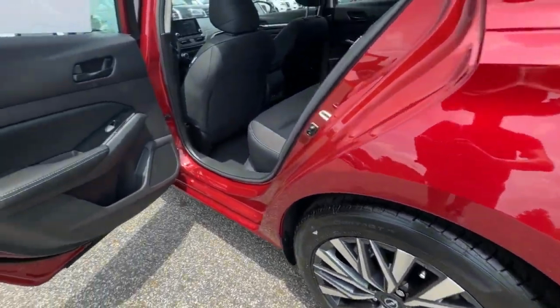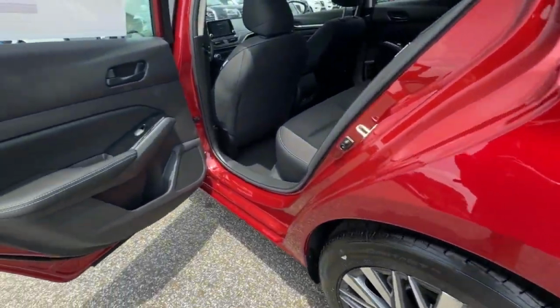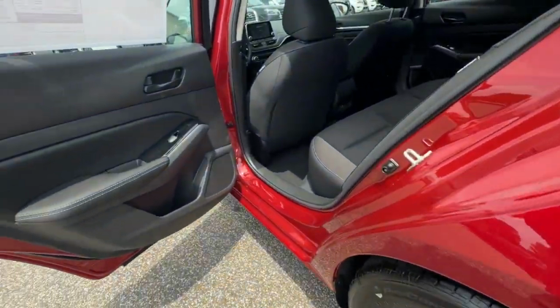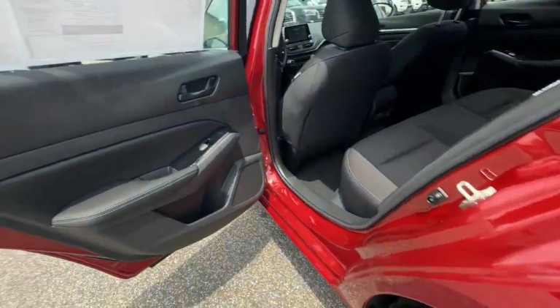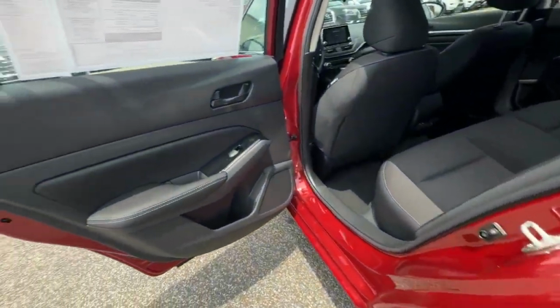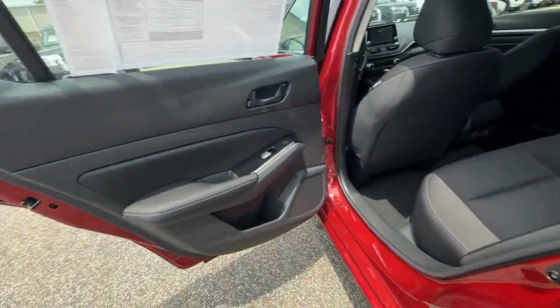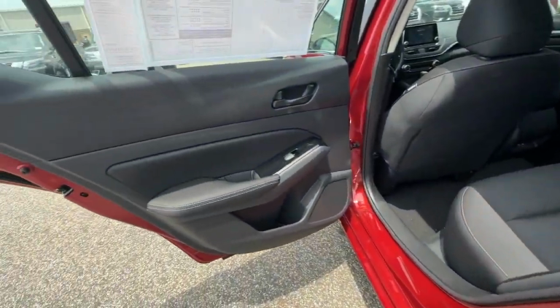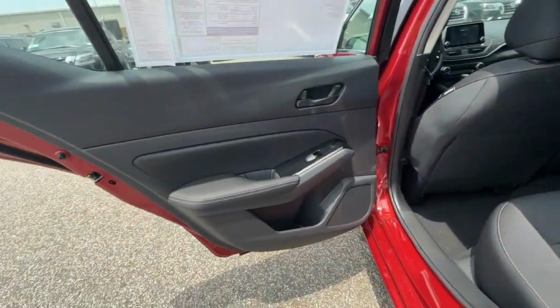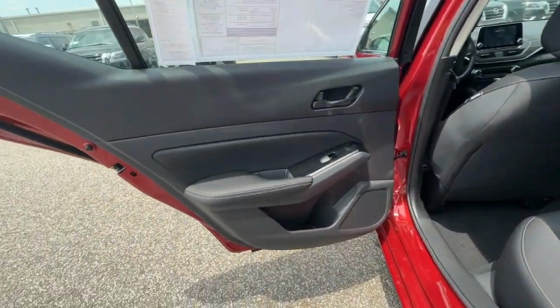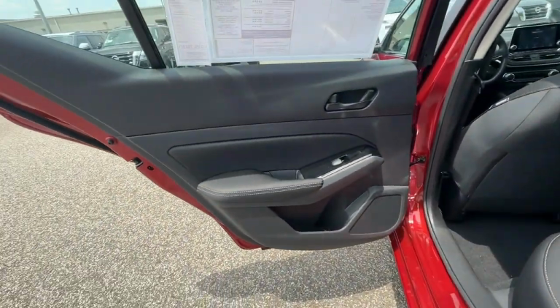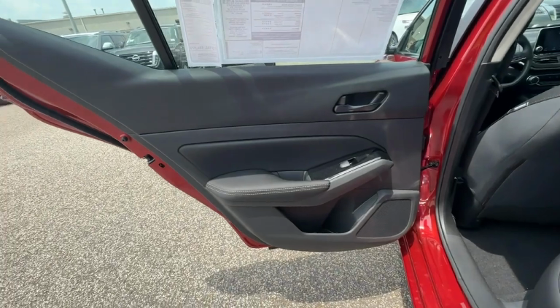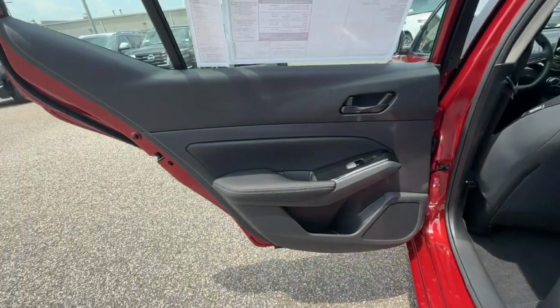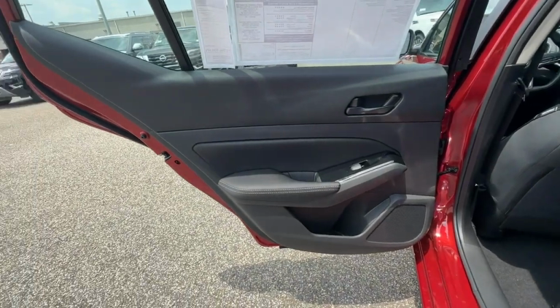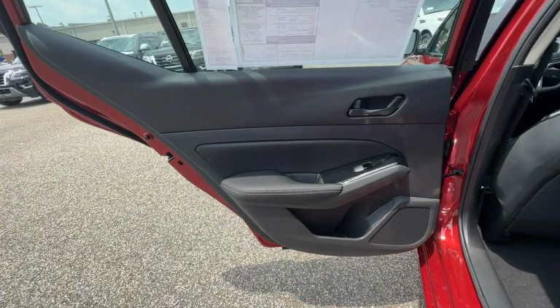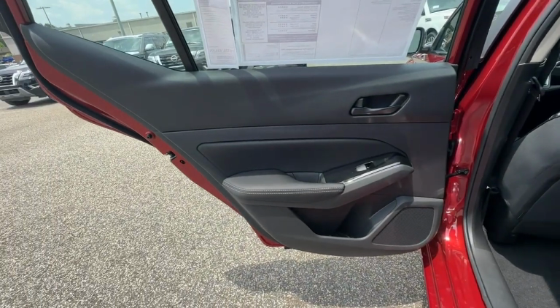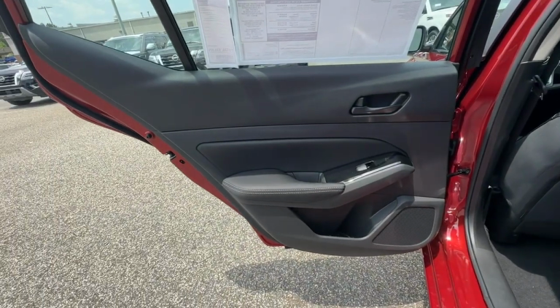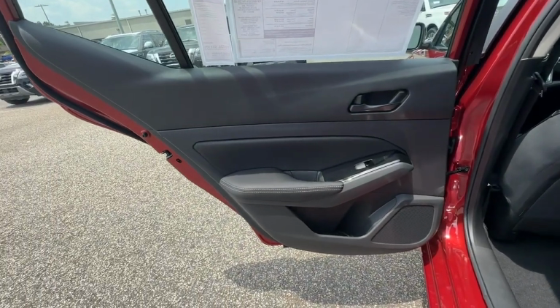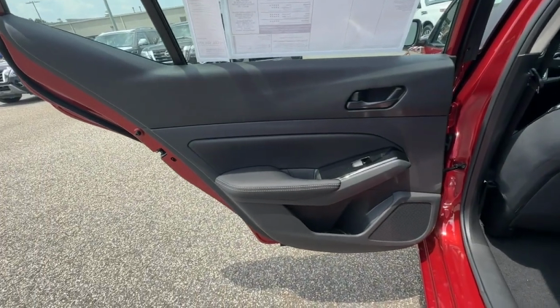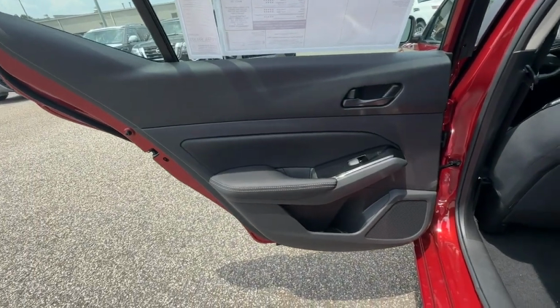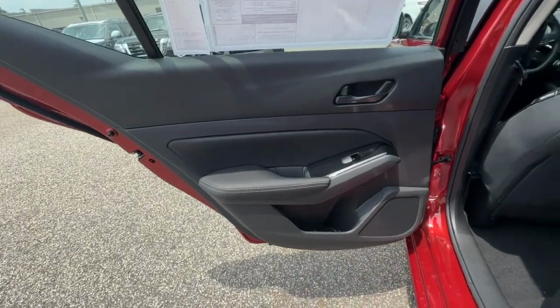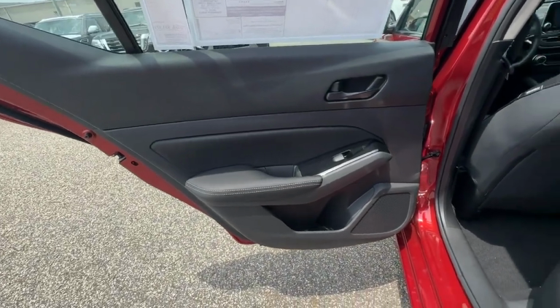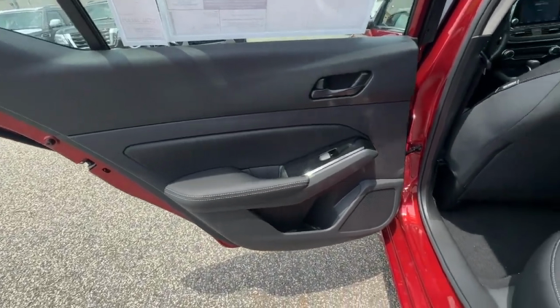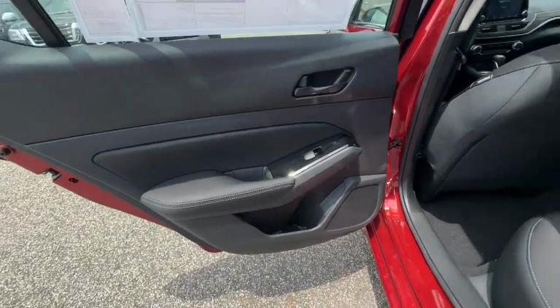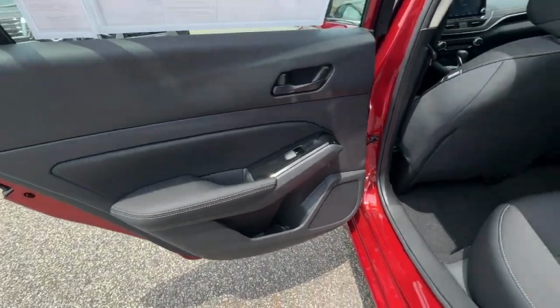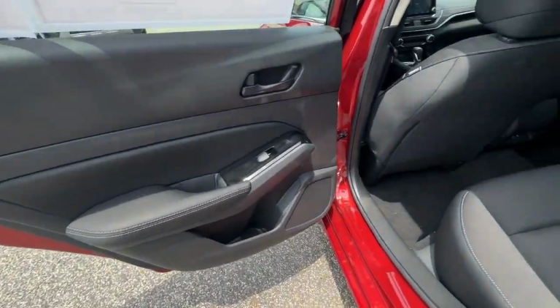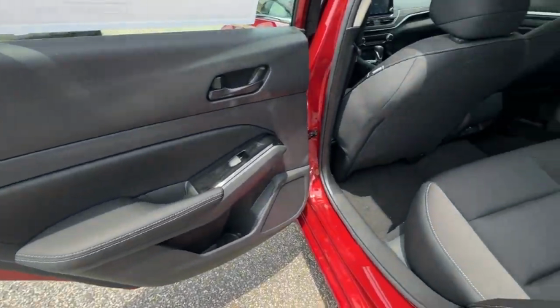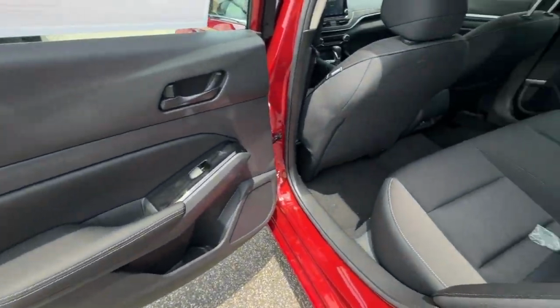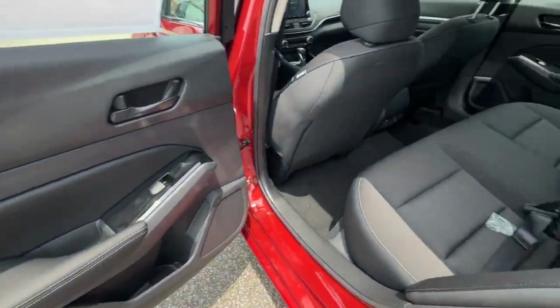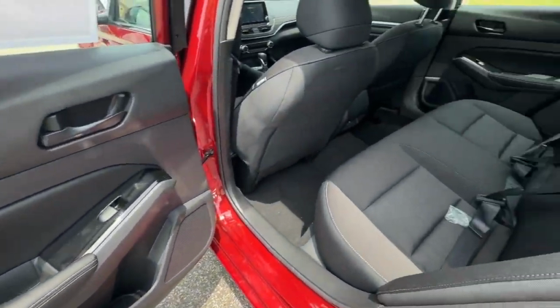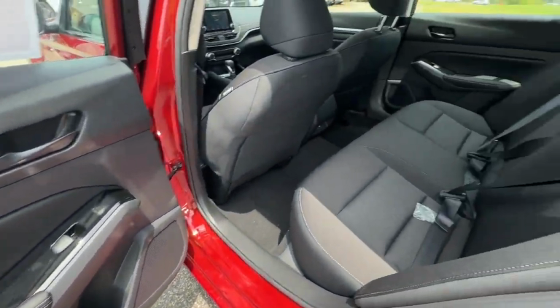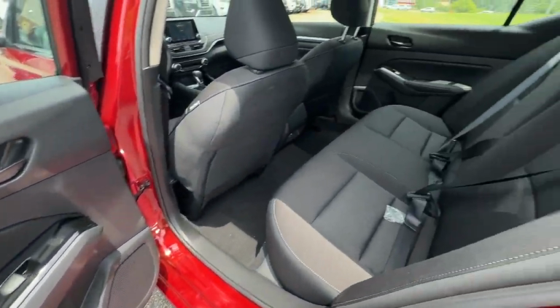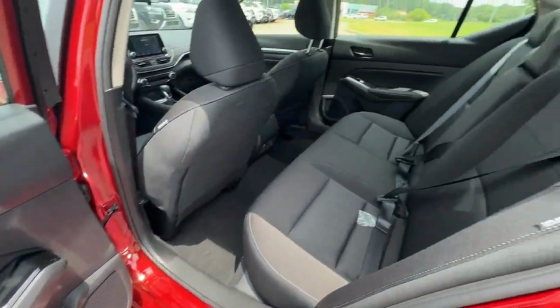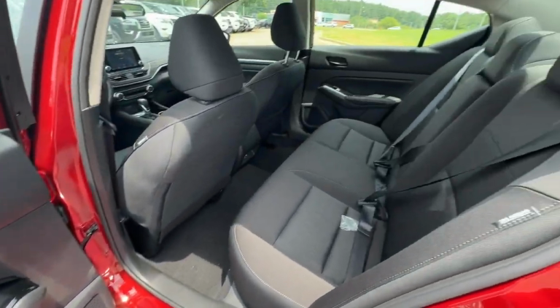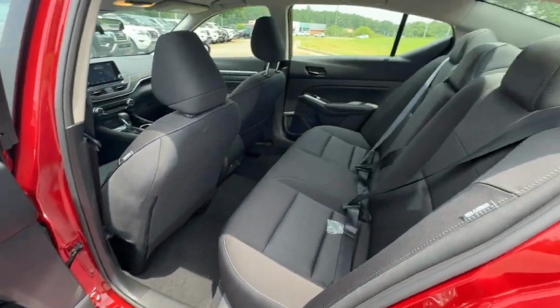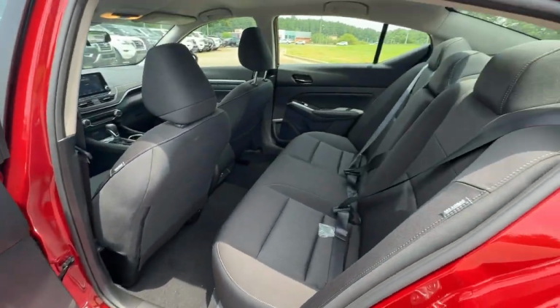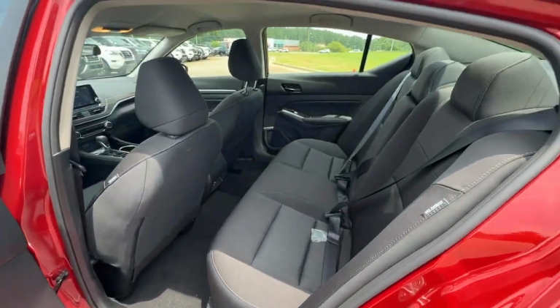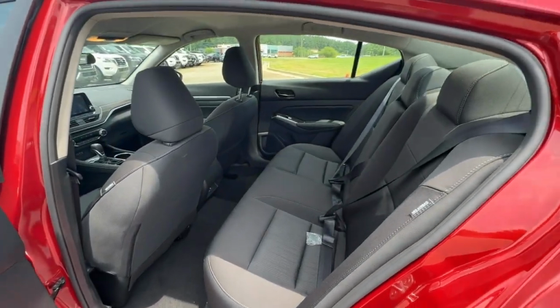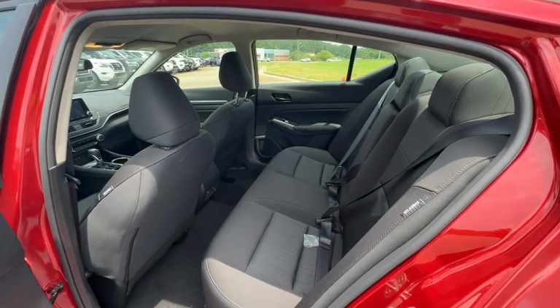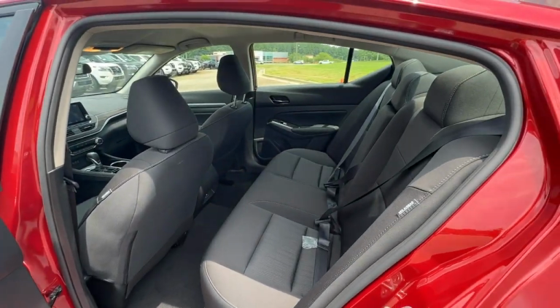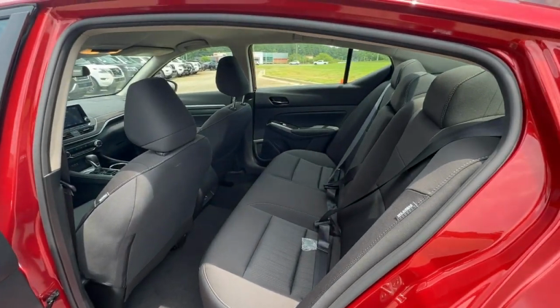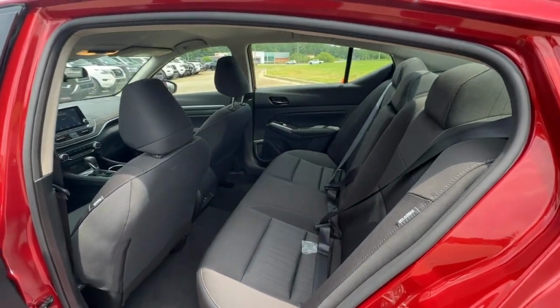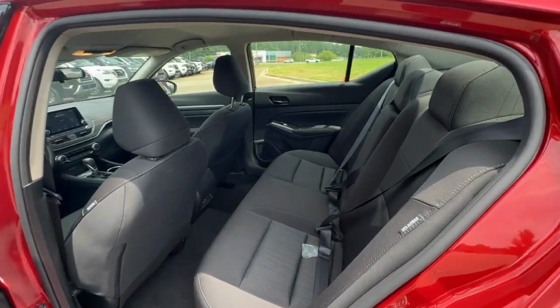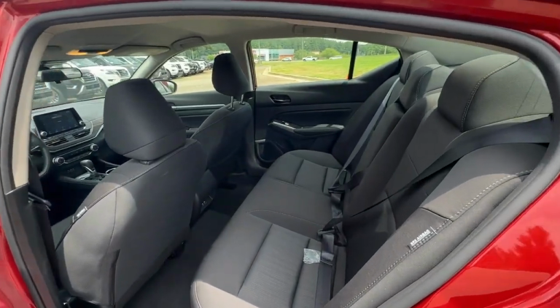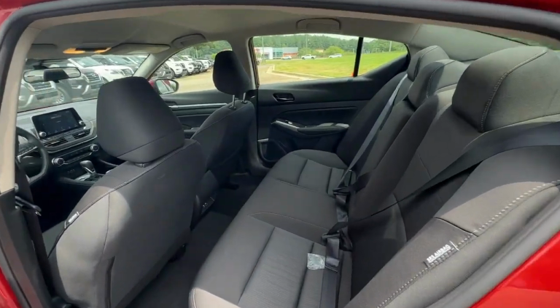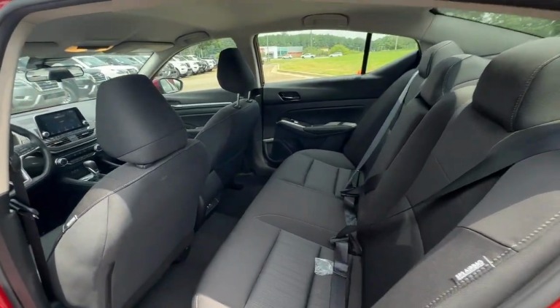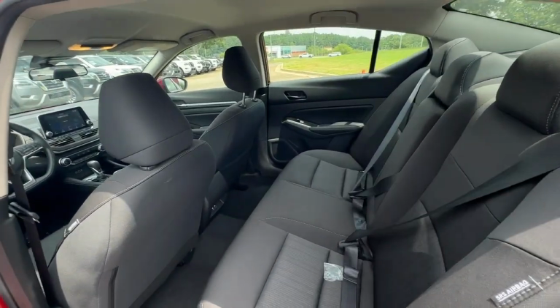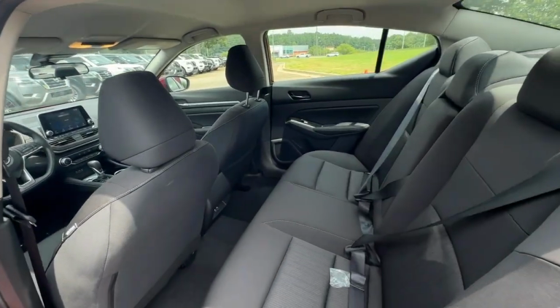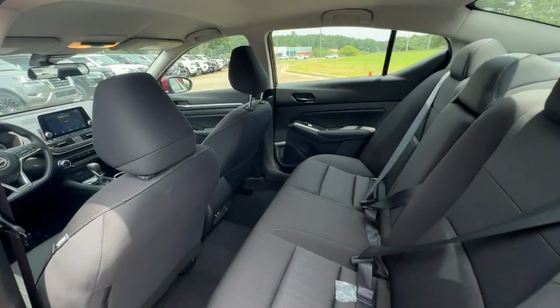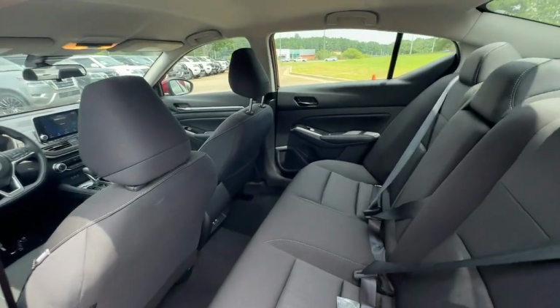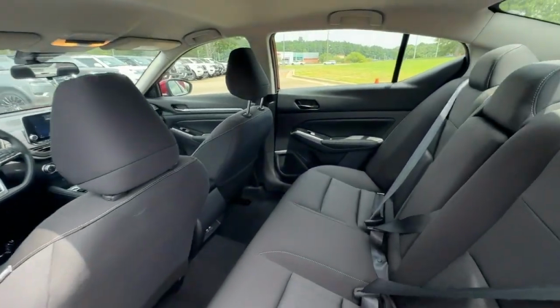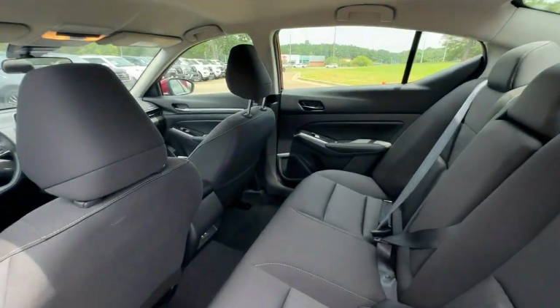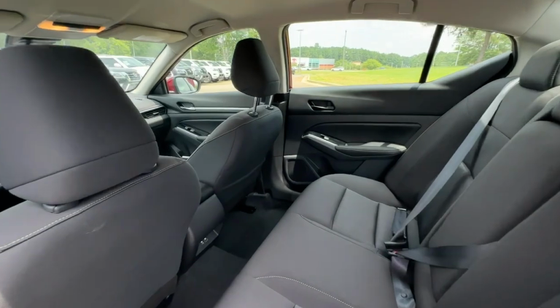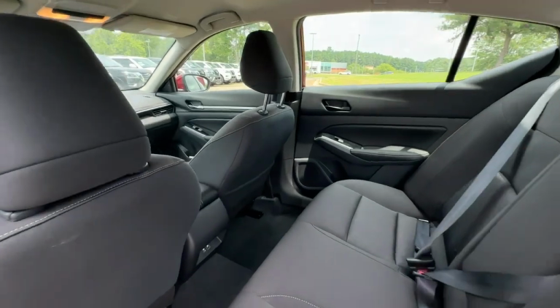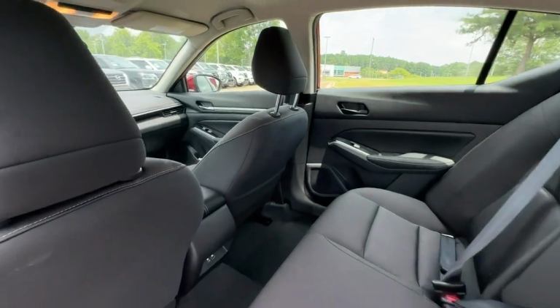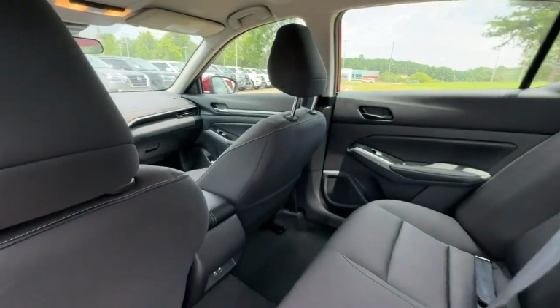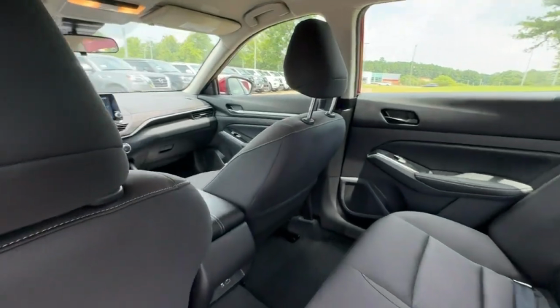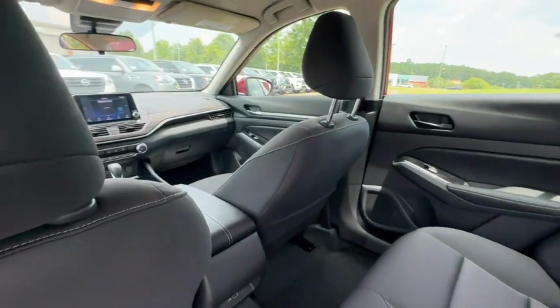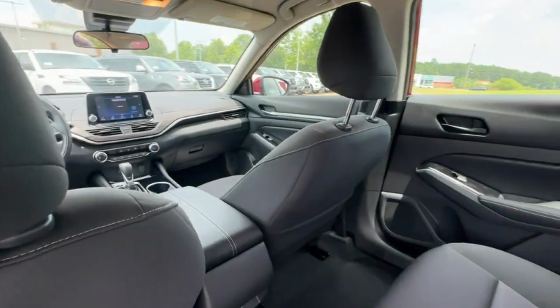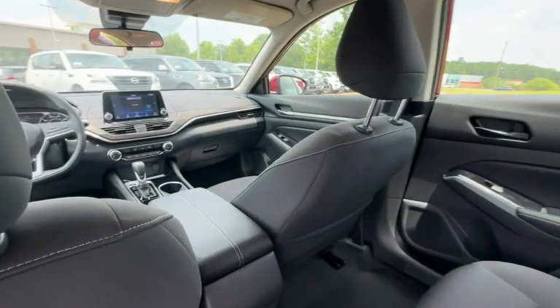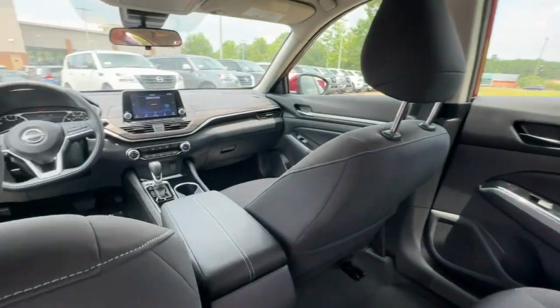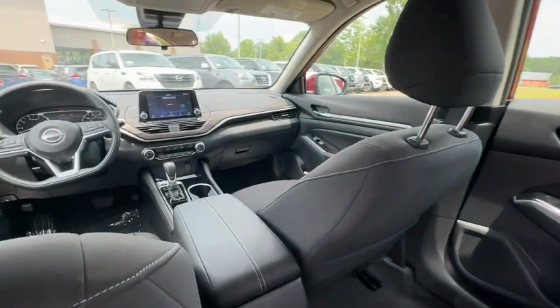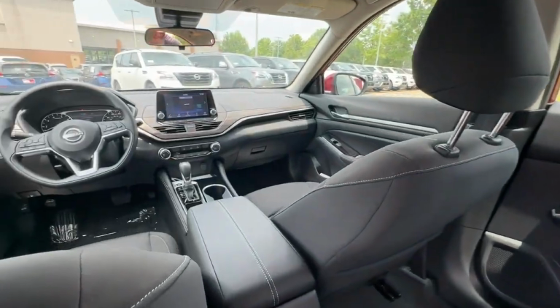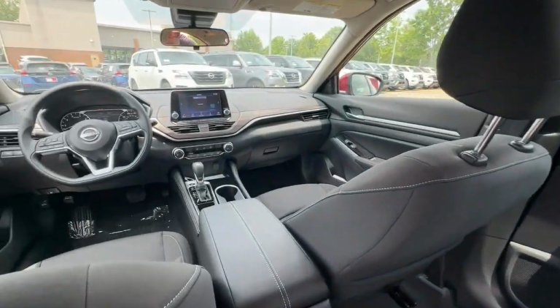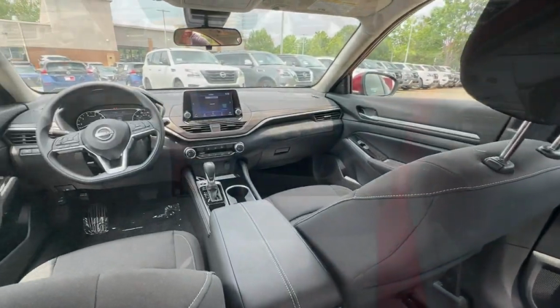Blind spot monitor, power driver's seat, aluminum wheels, steering wheel audio controls, and electronic stability control.